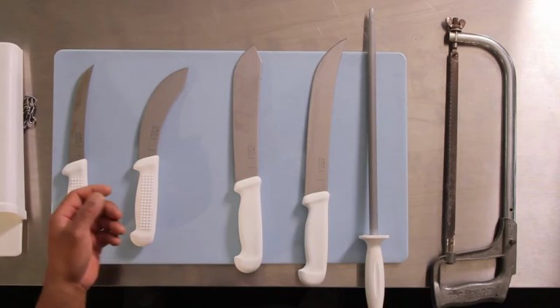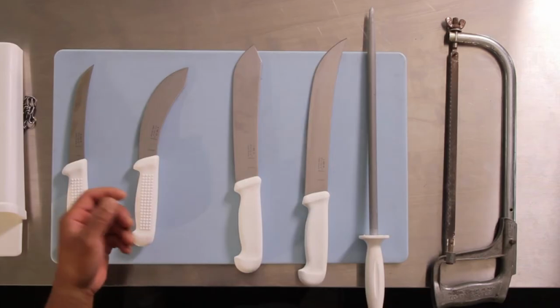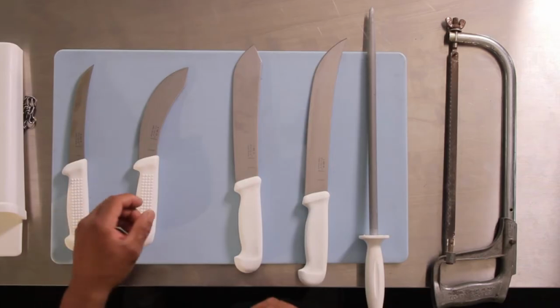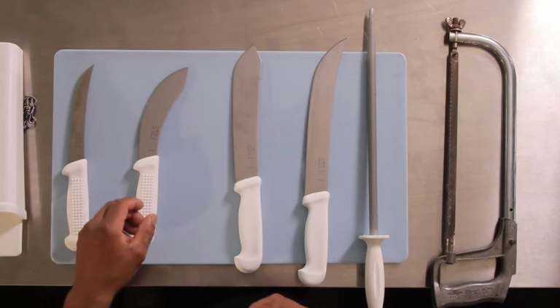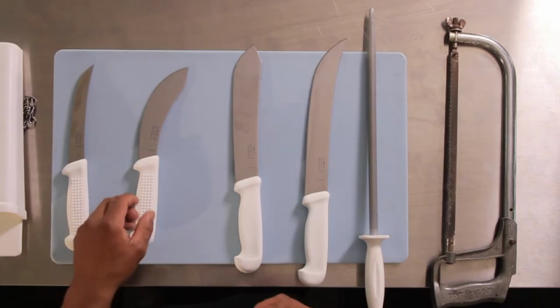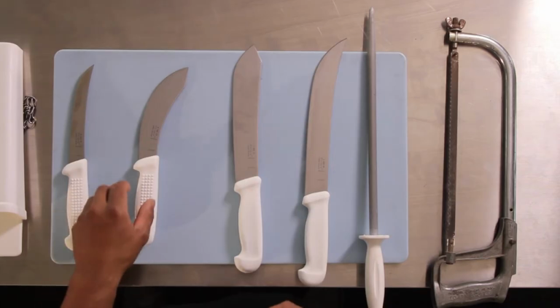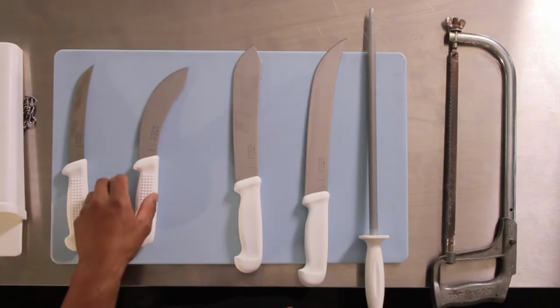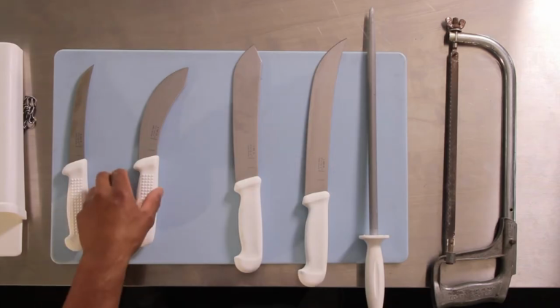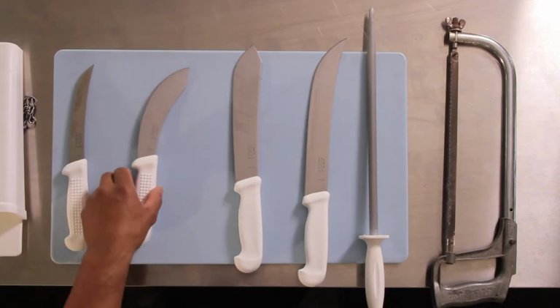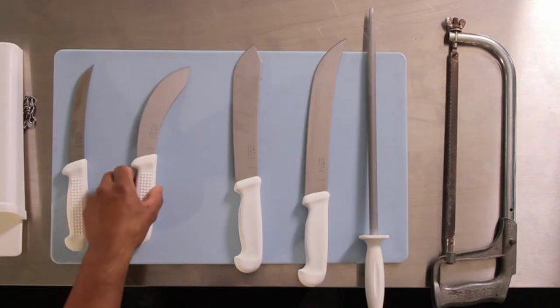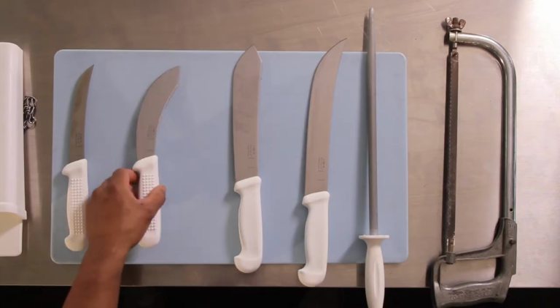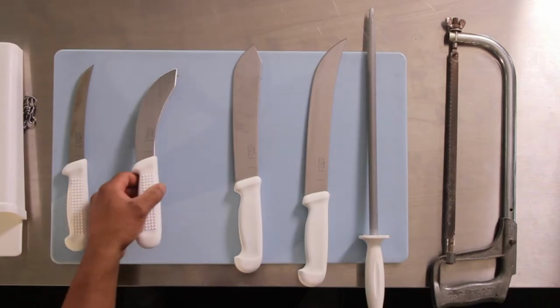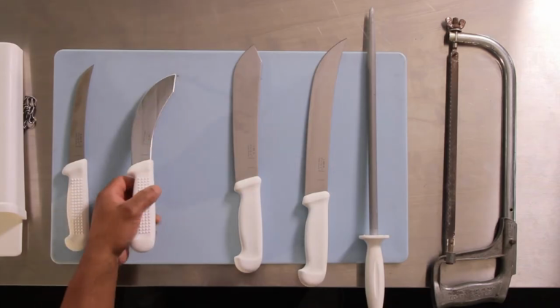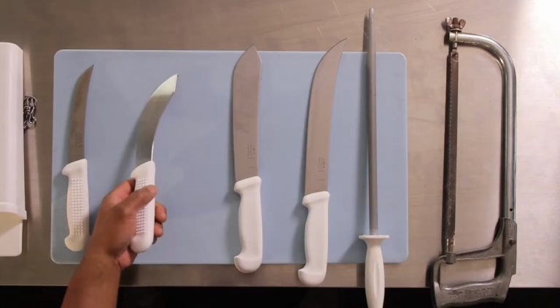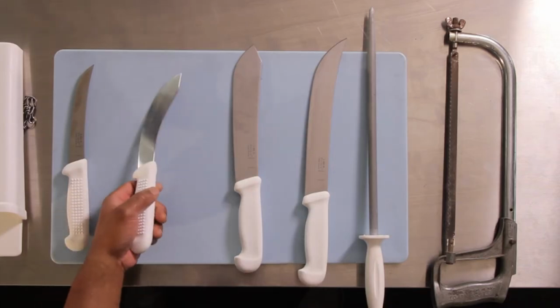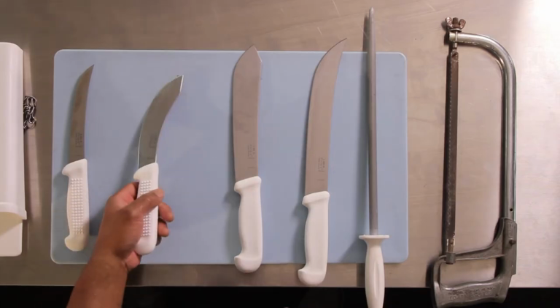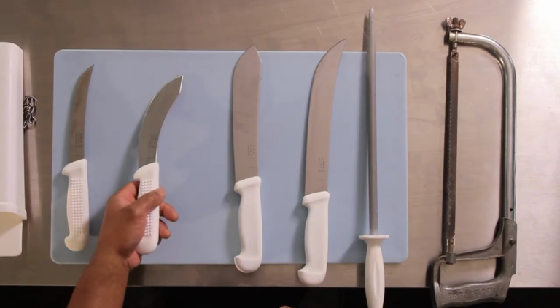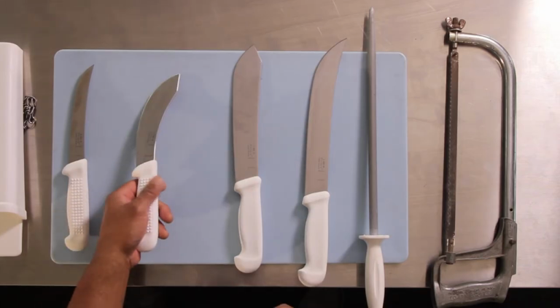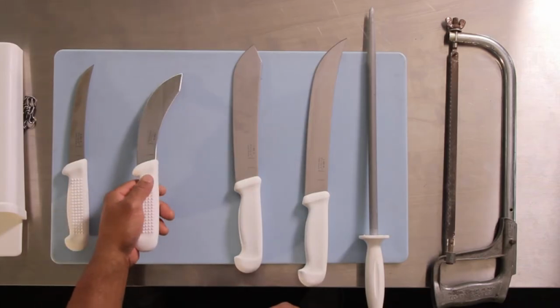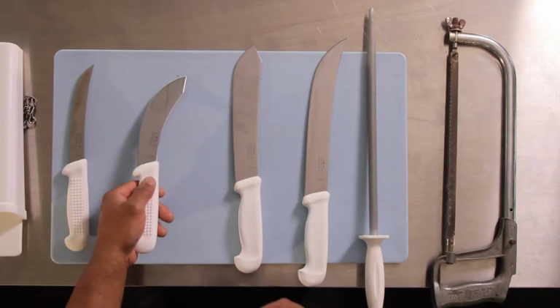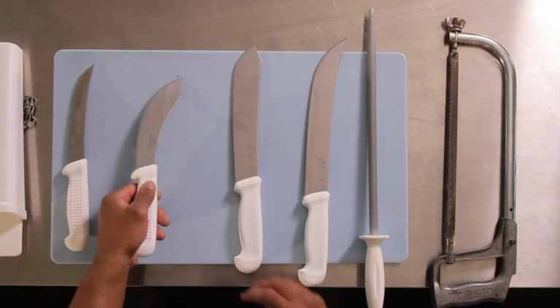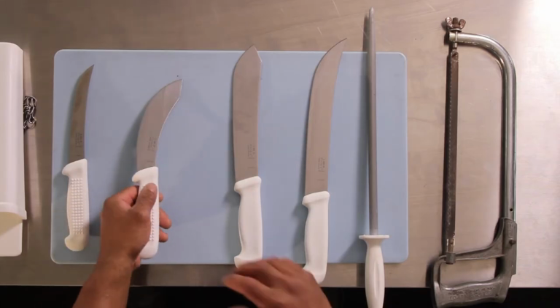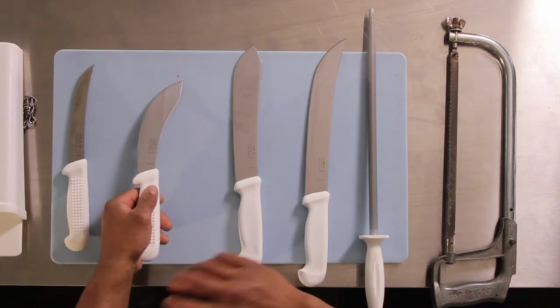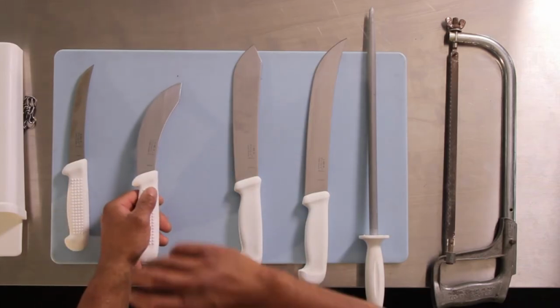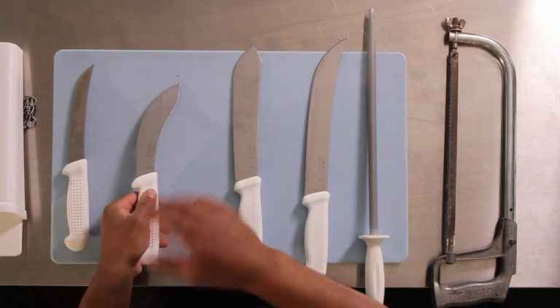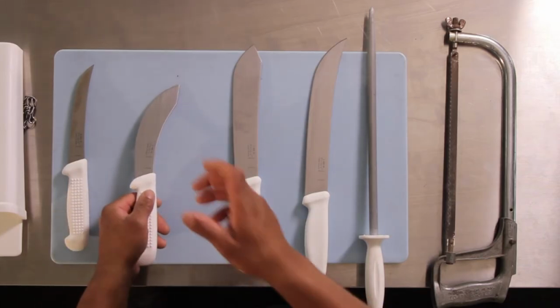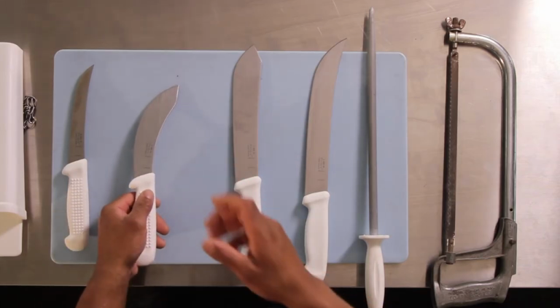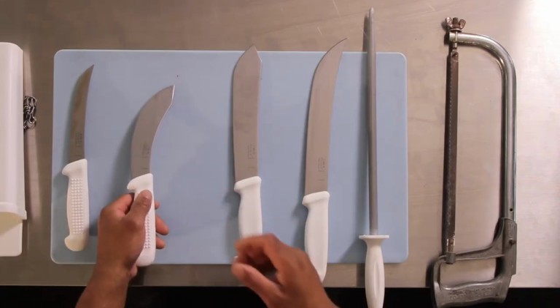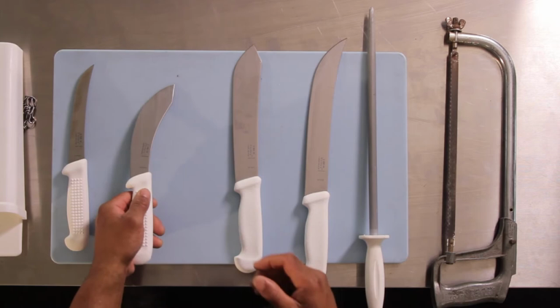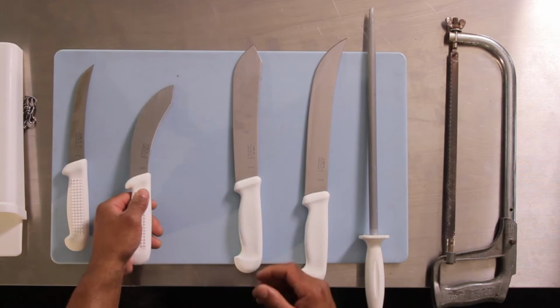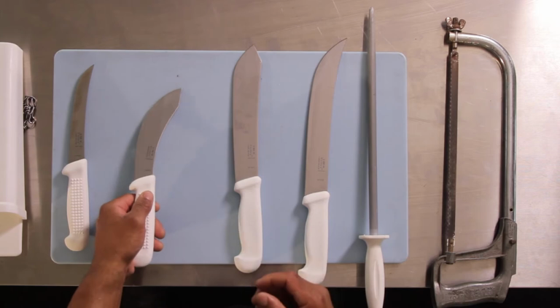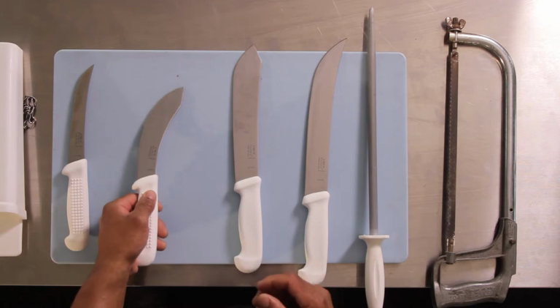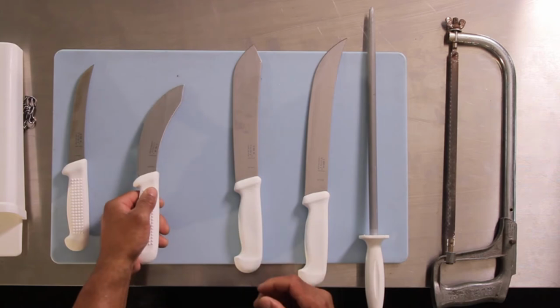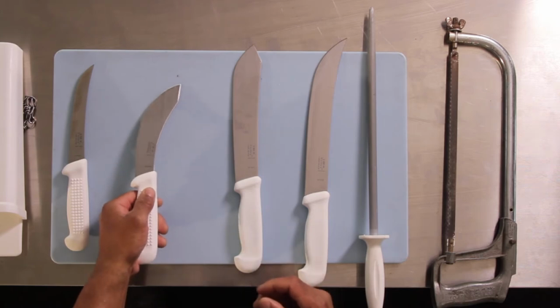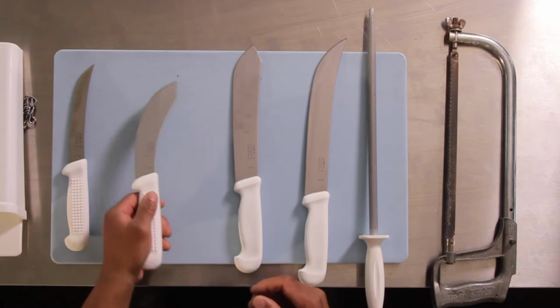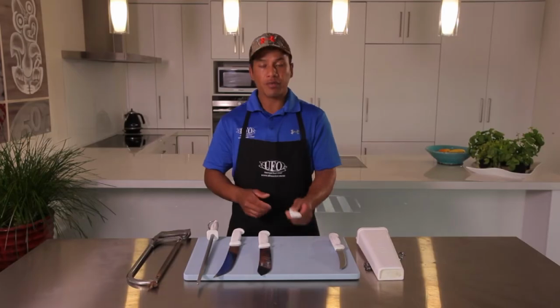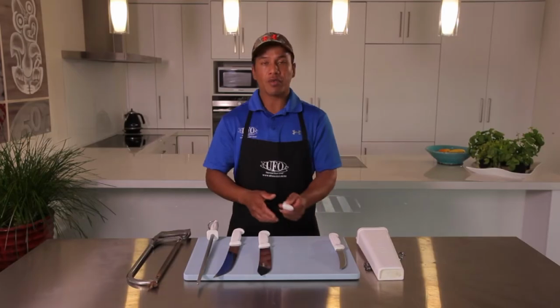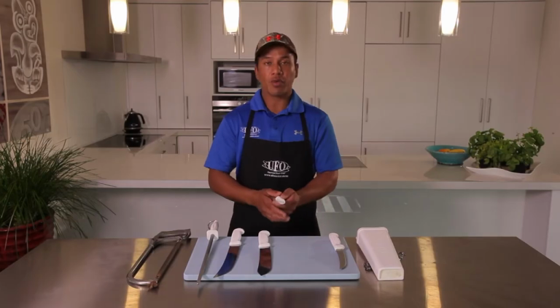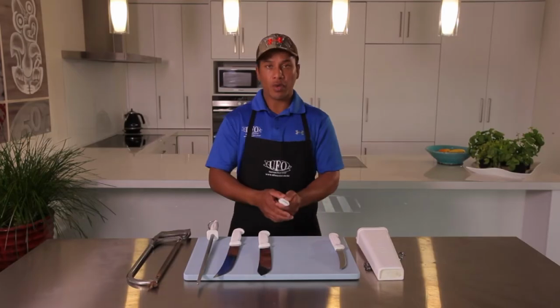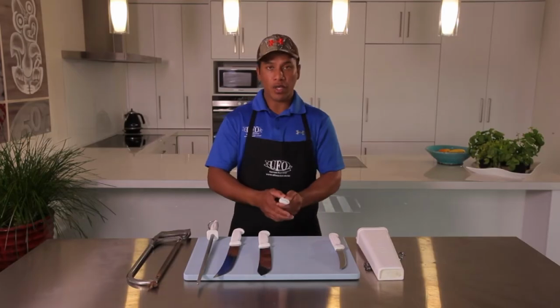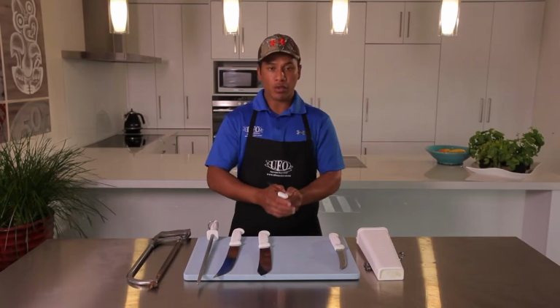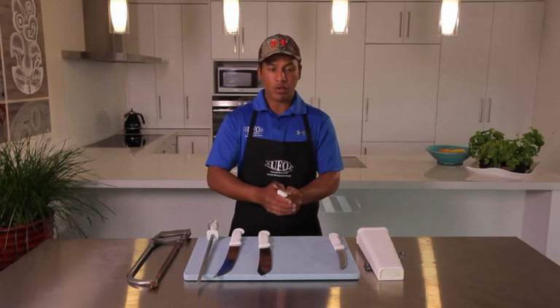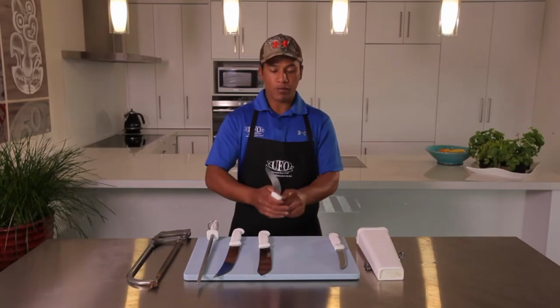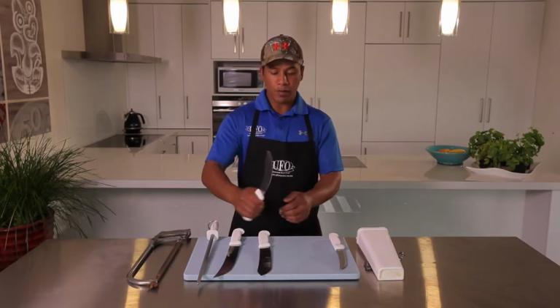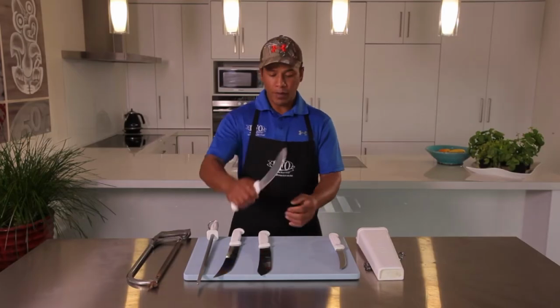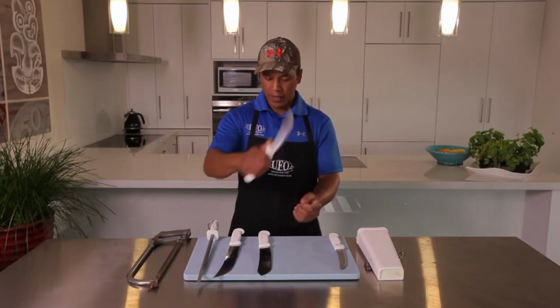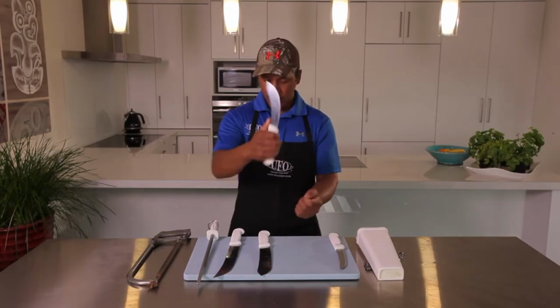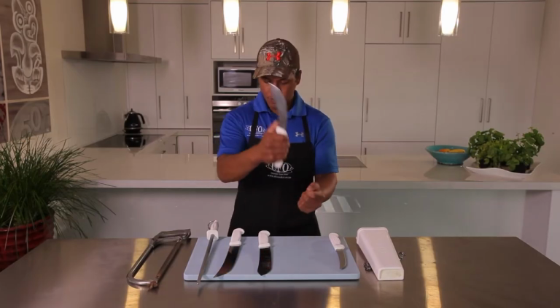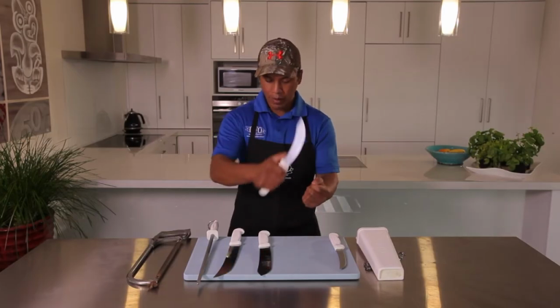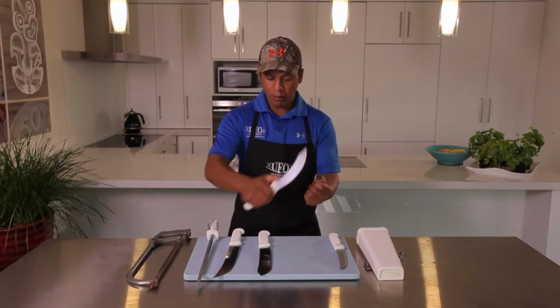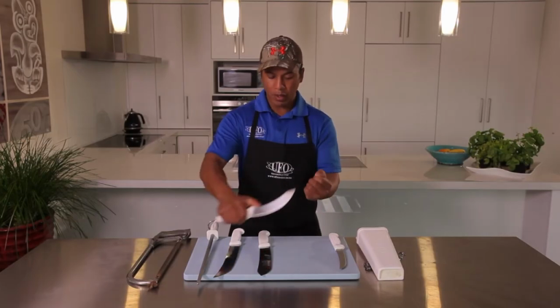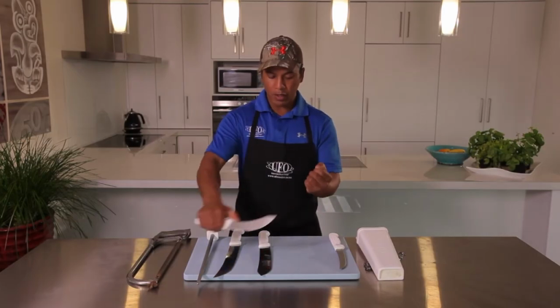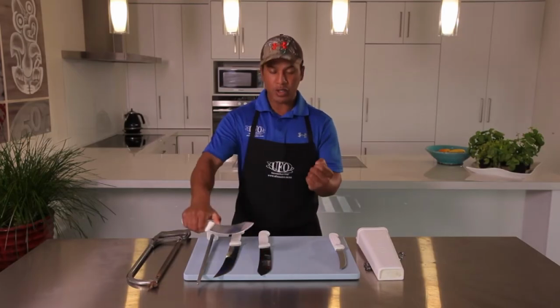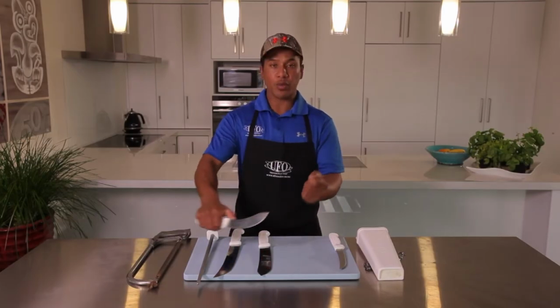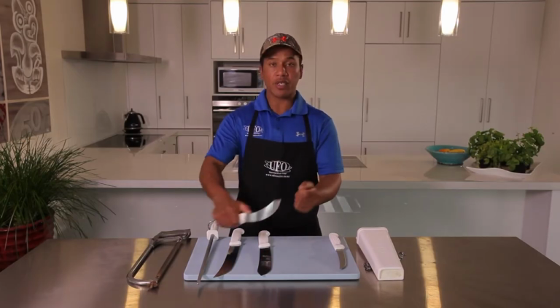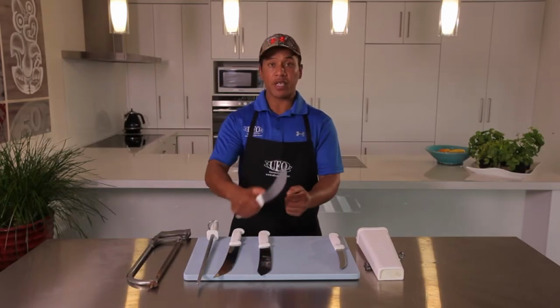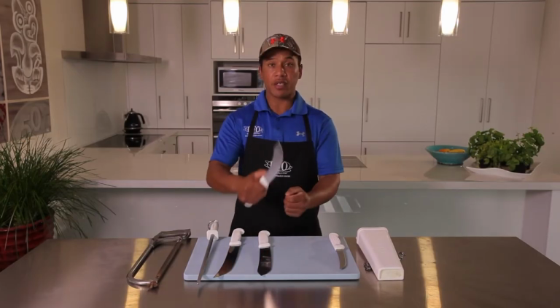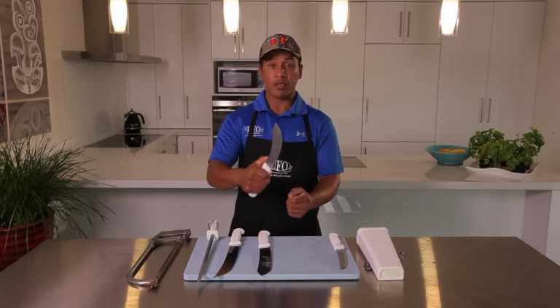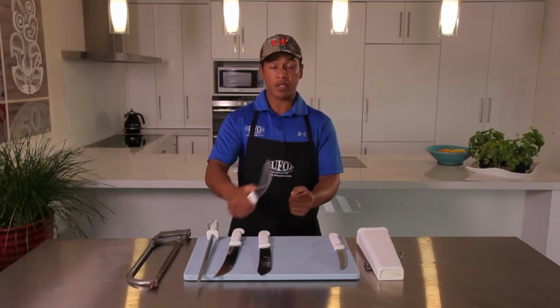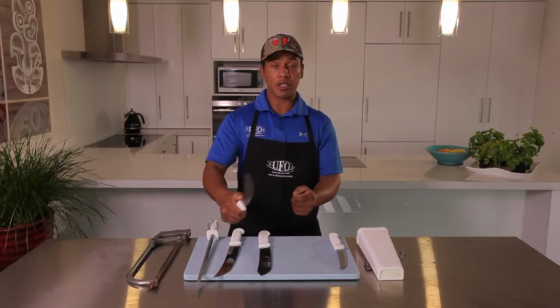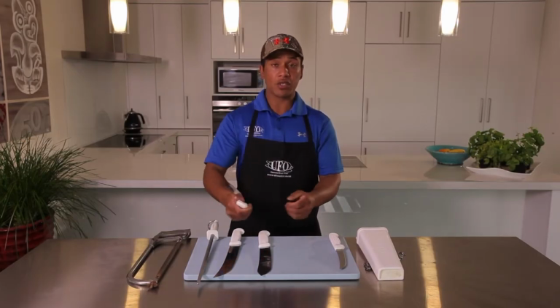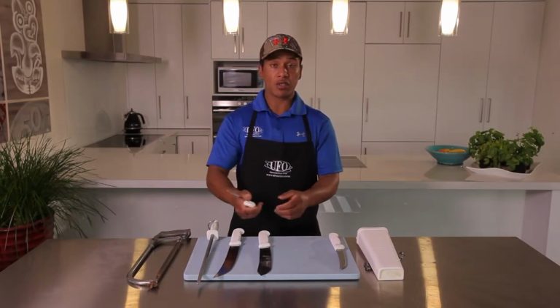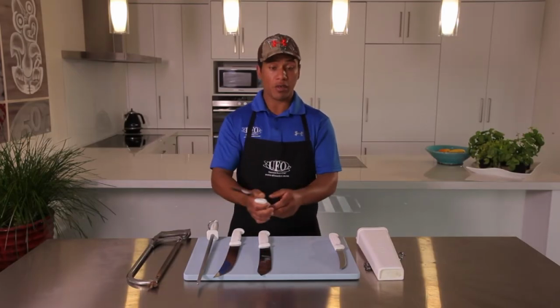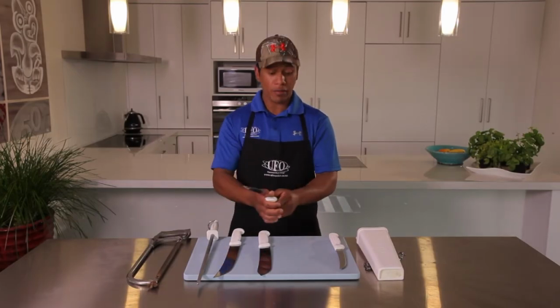Next to it is my skinny knife. It's curved, rigid — really good for making those big blows when getting skins off.